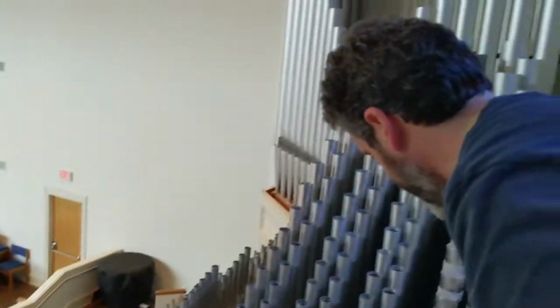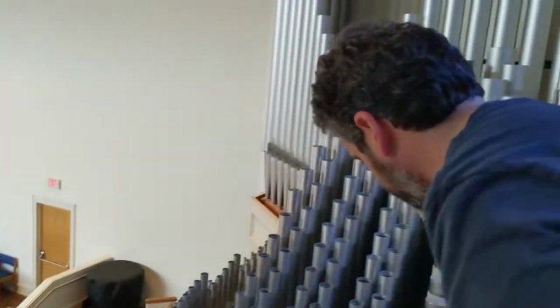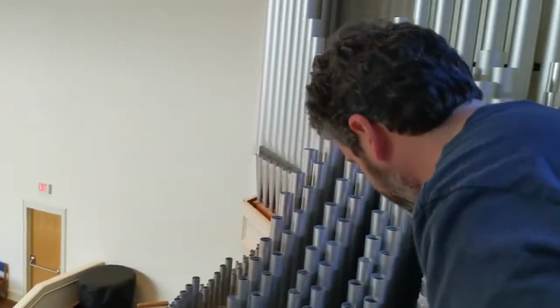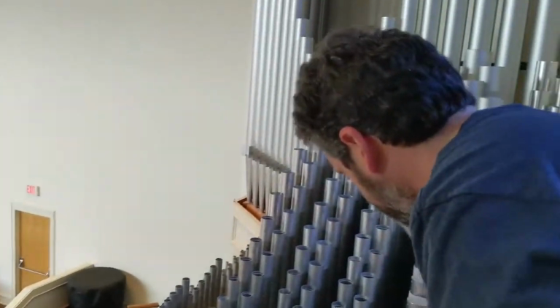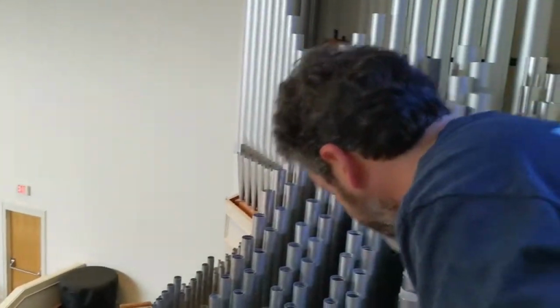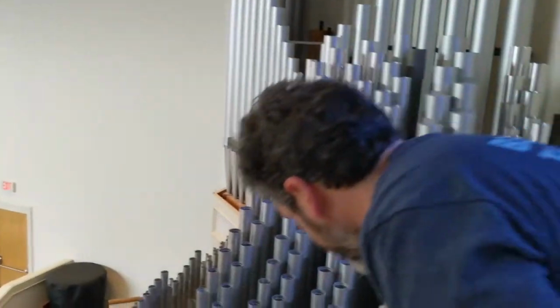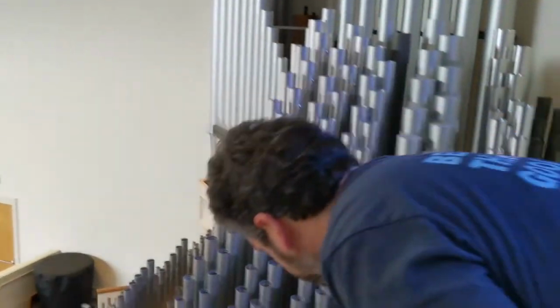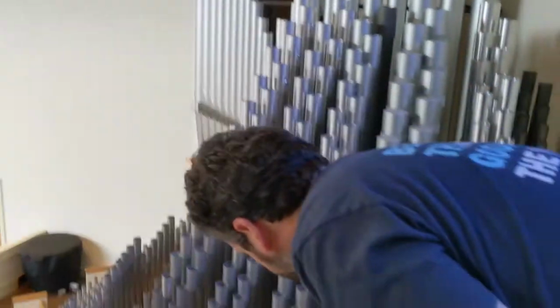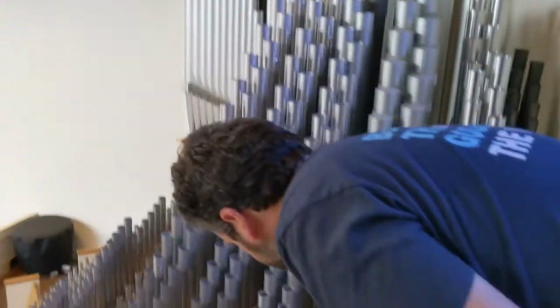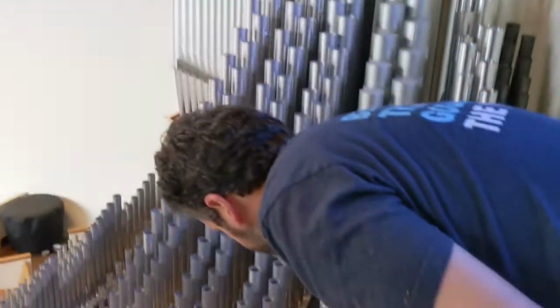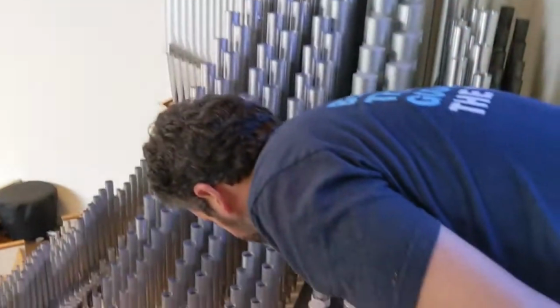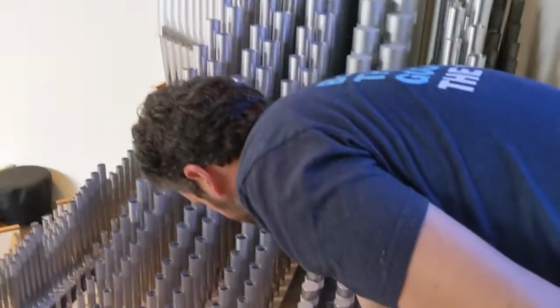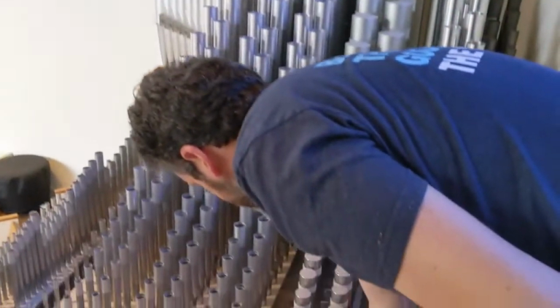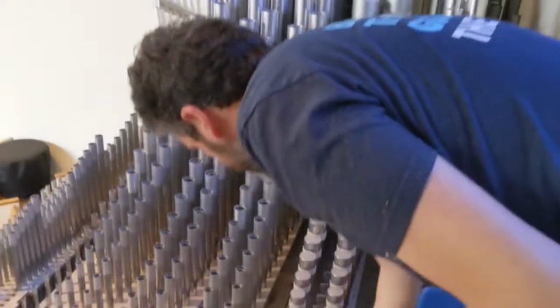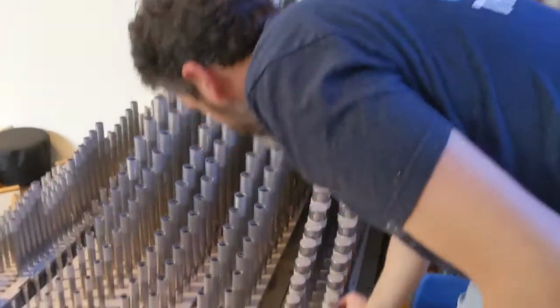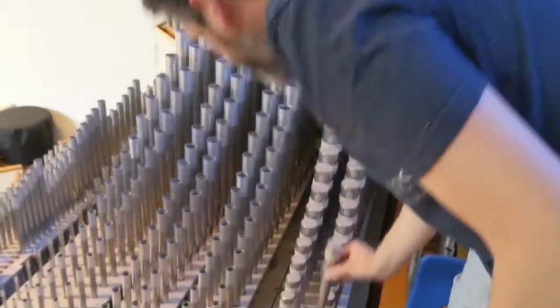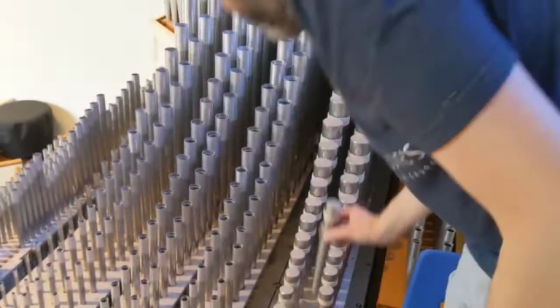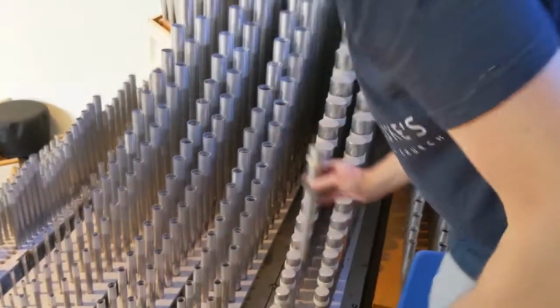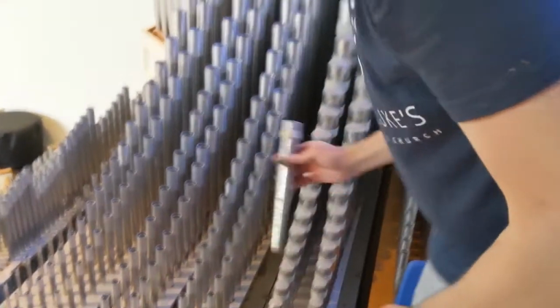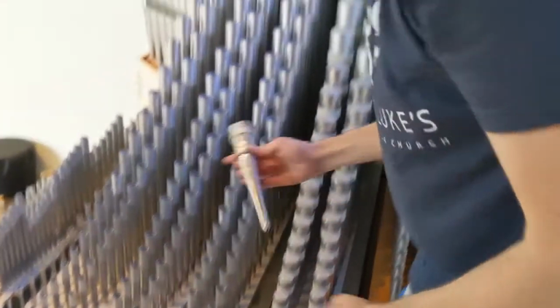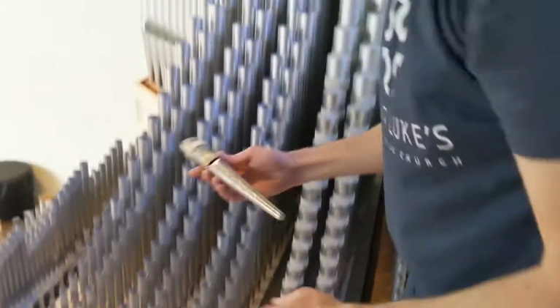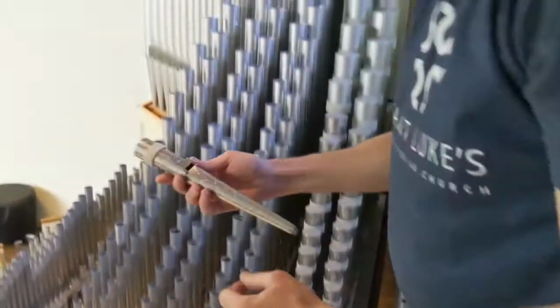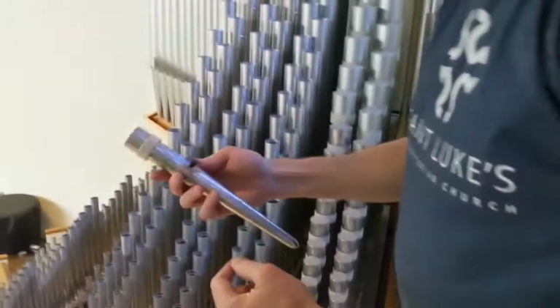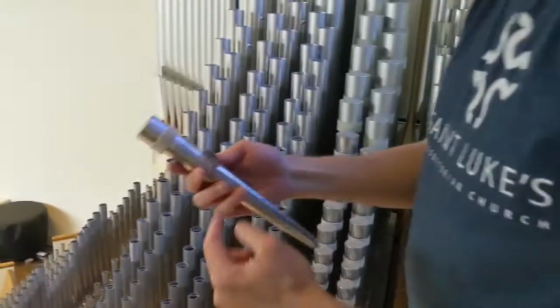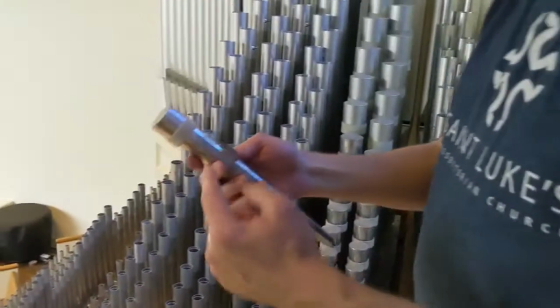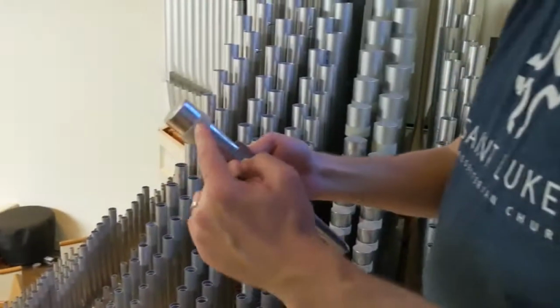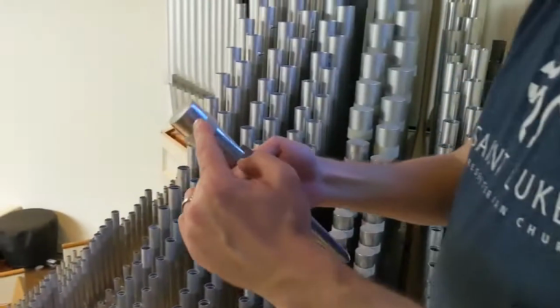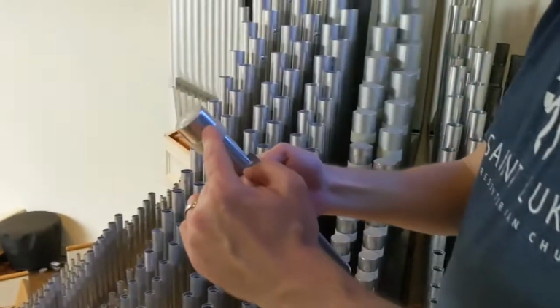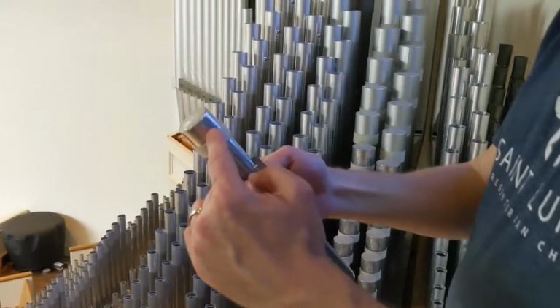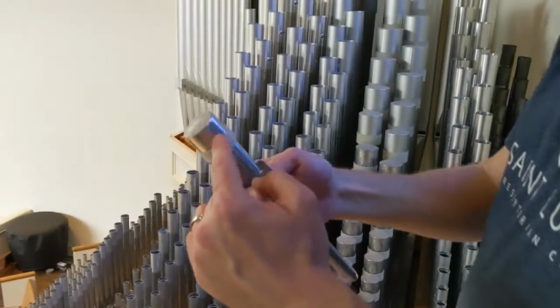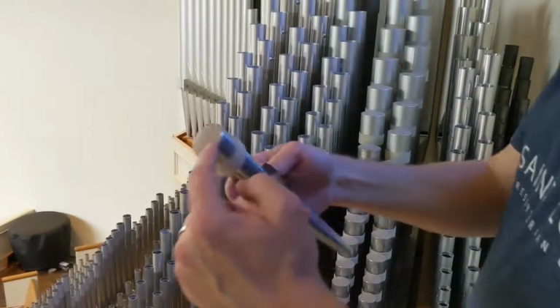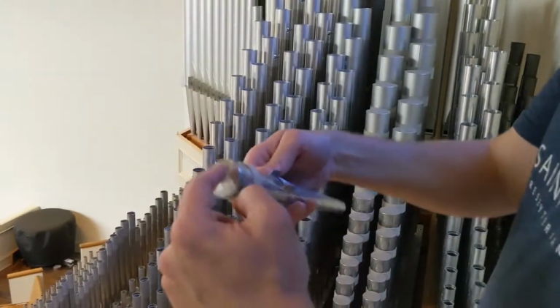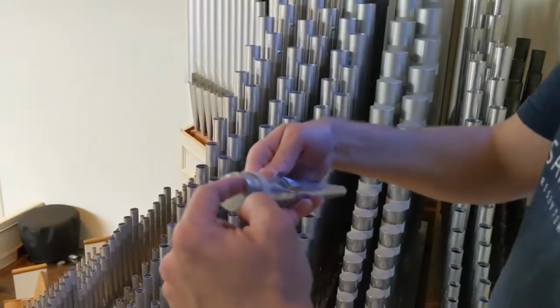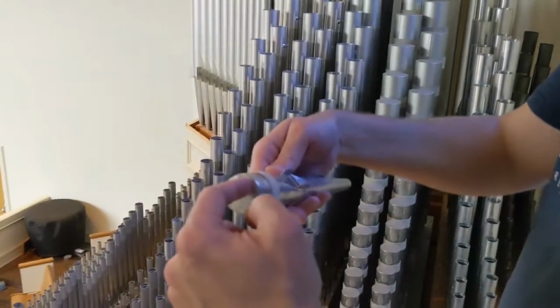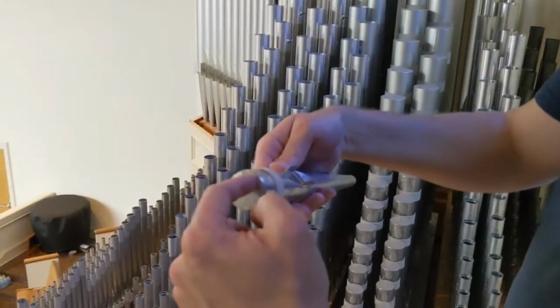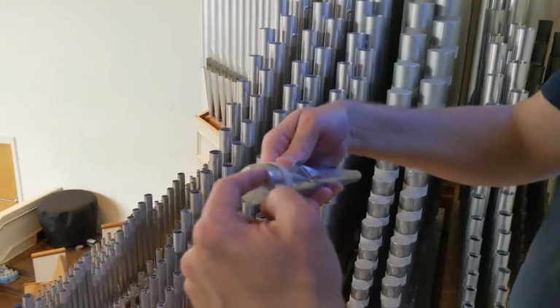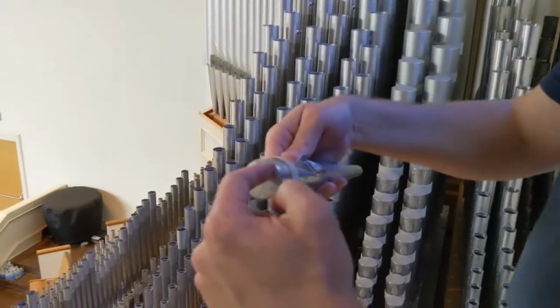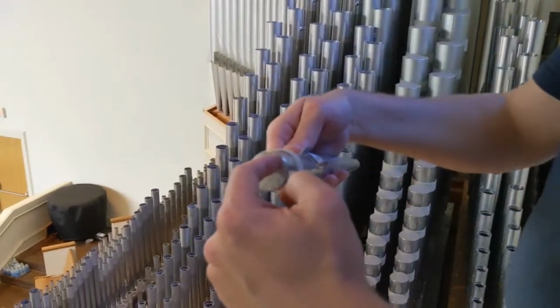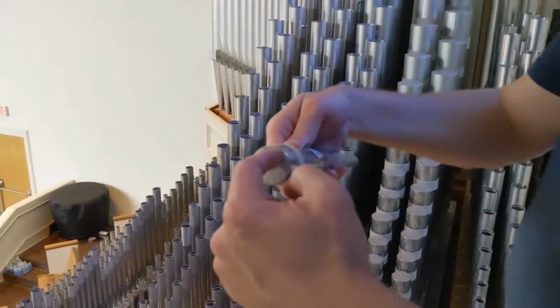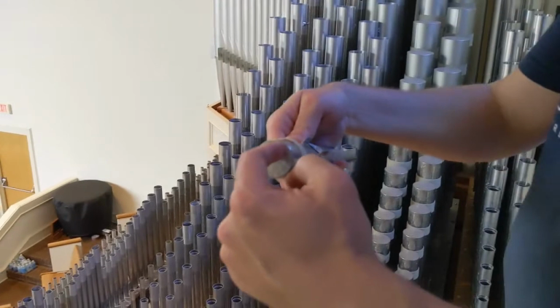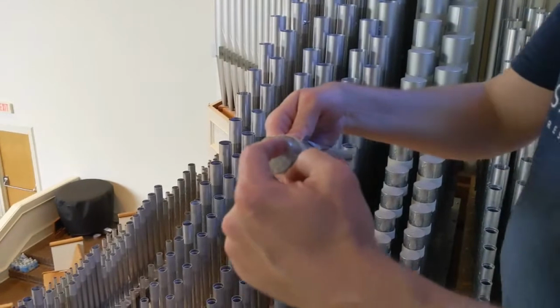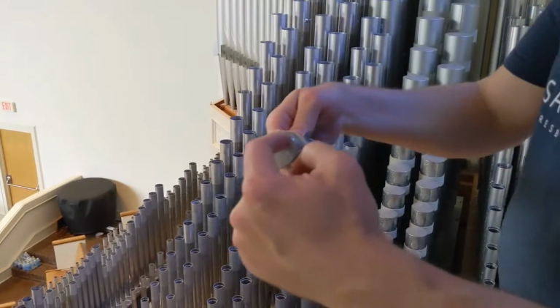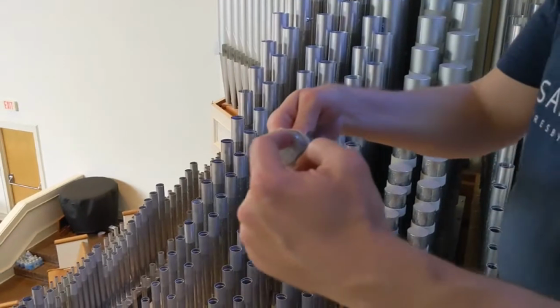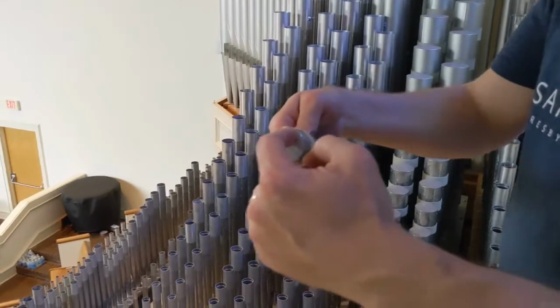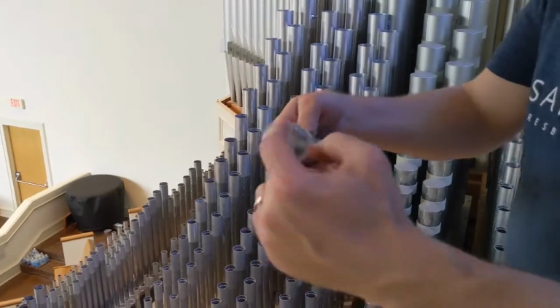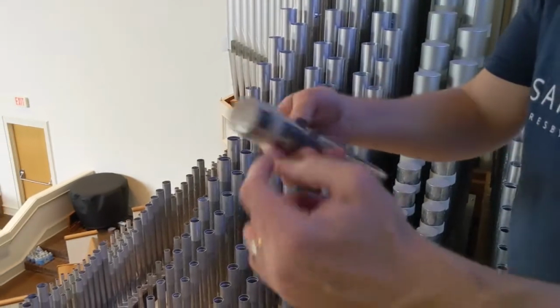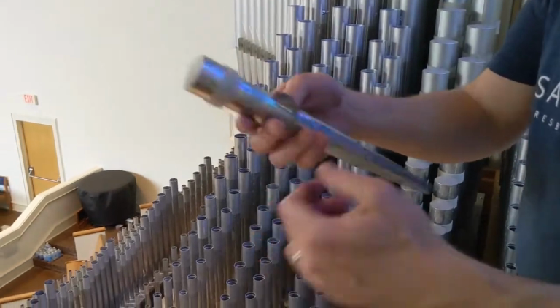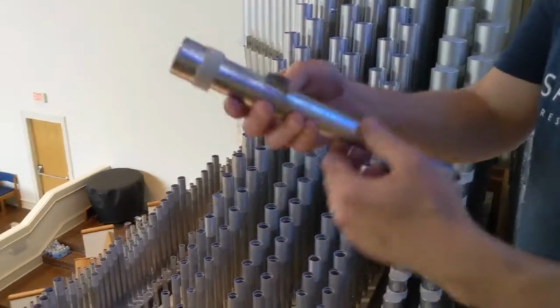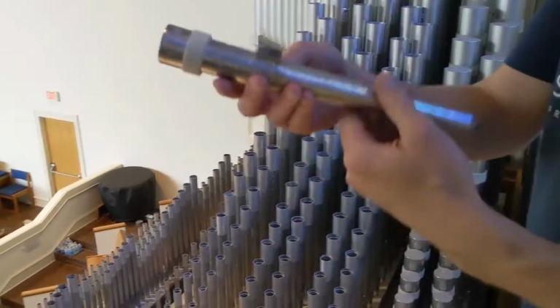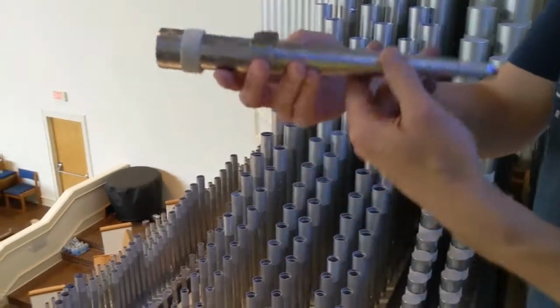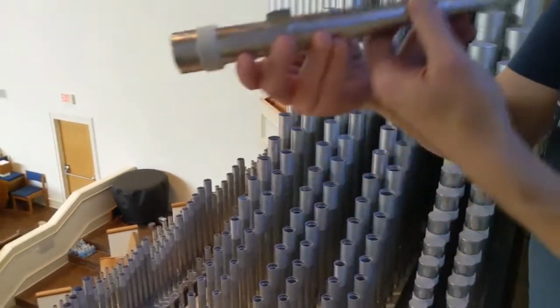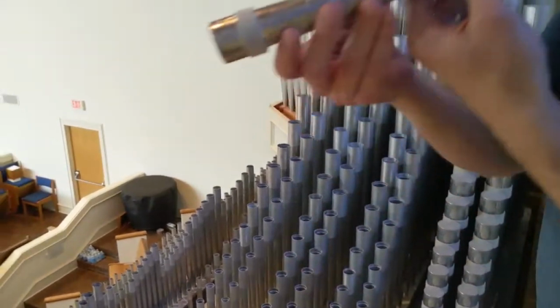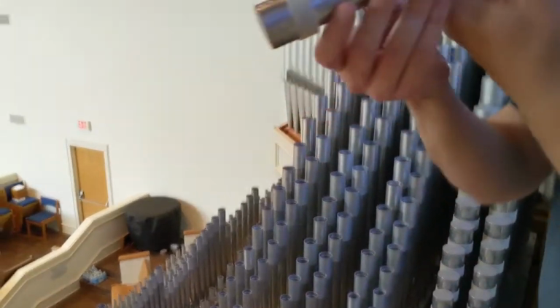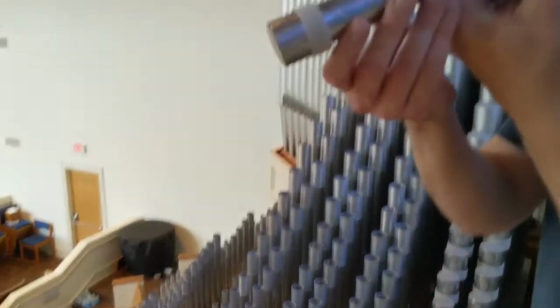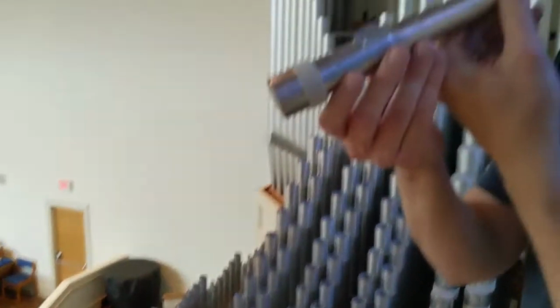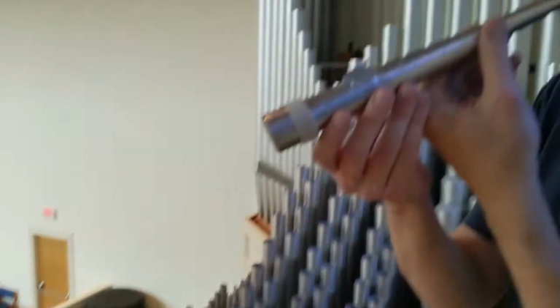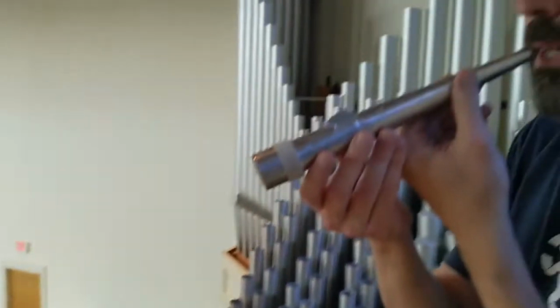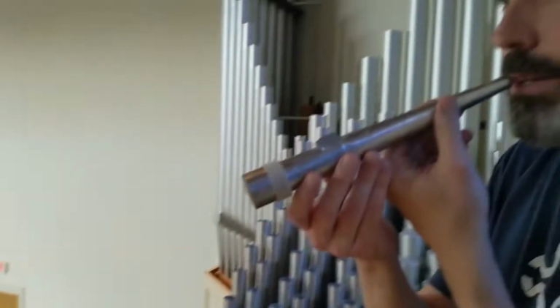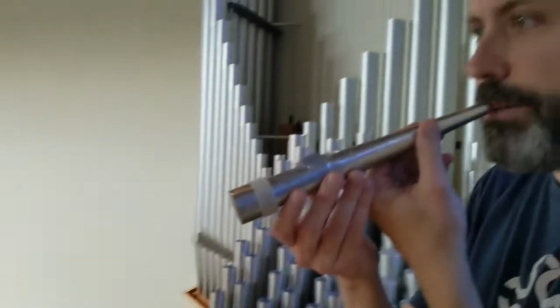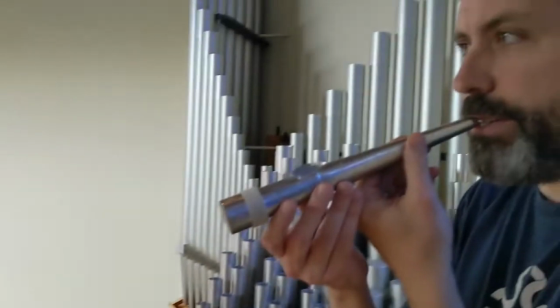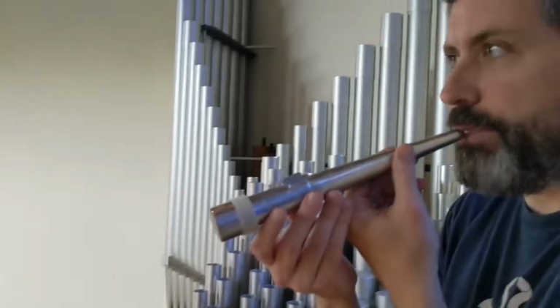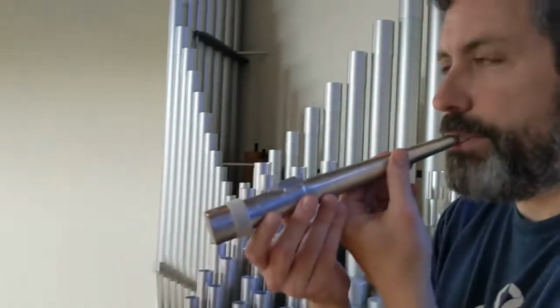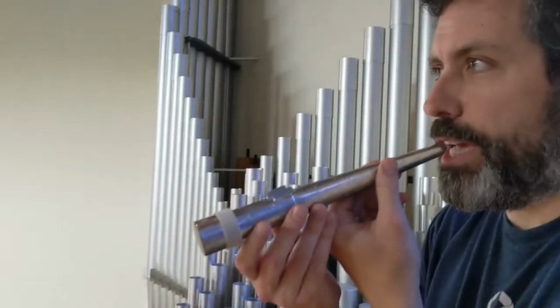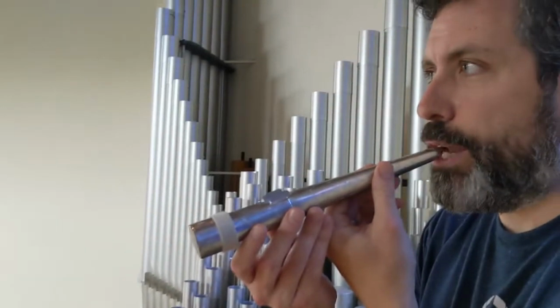This is a stopped diapason — stopped because the cap on the top makes it produce a little different sound.